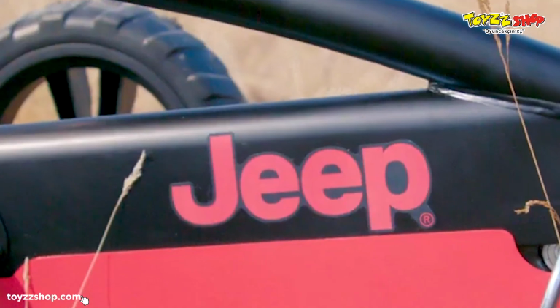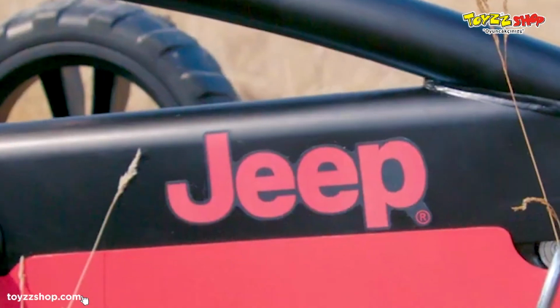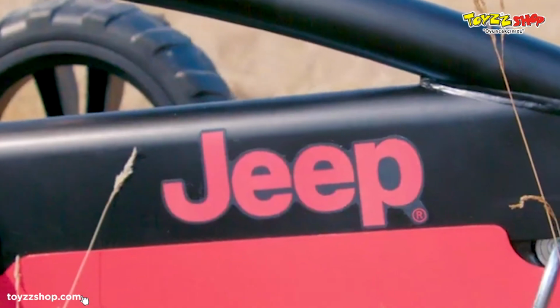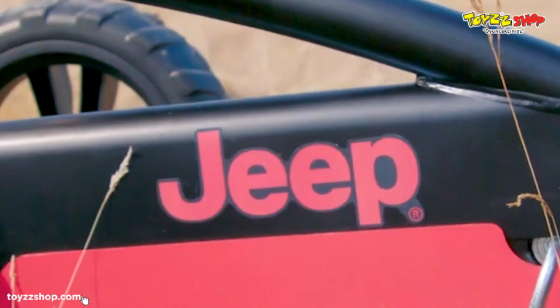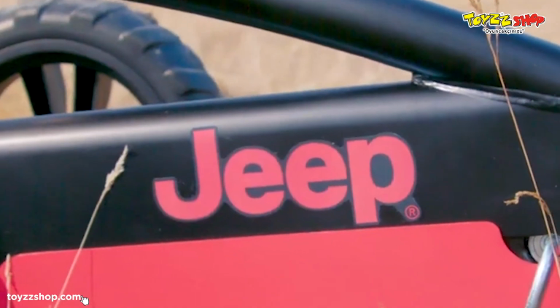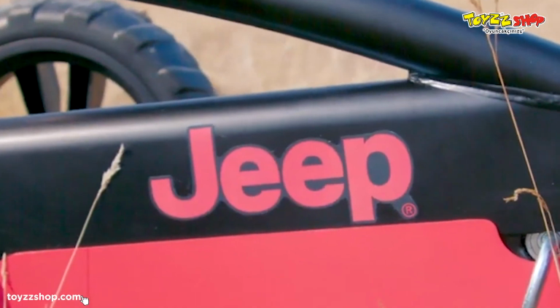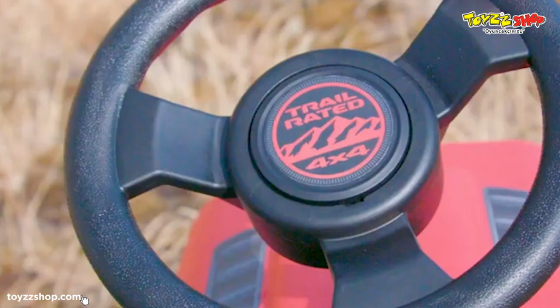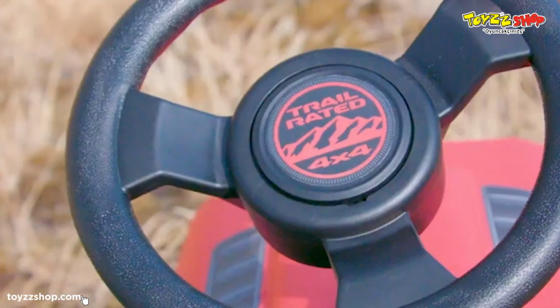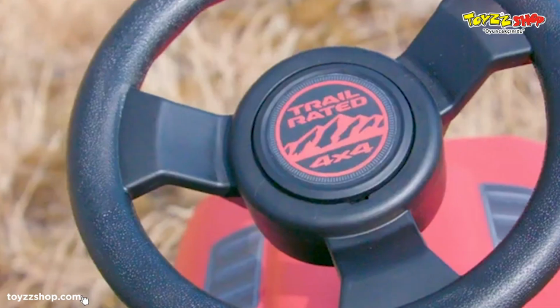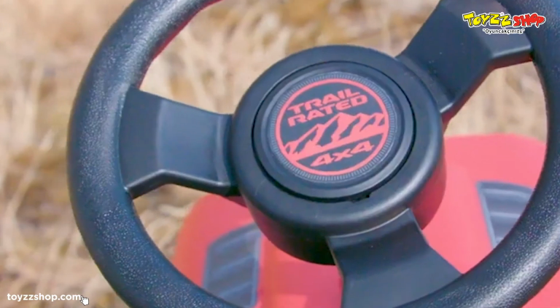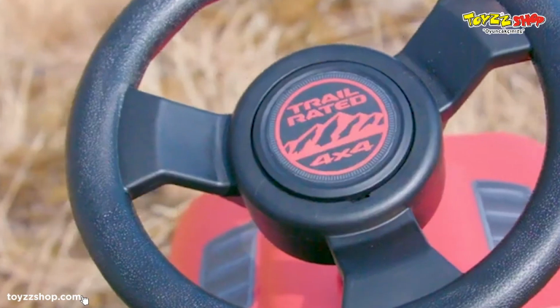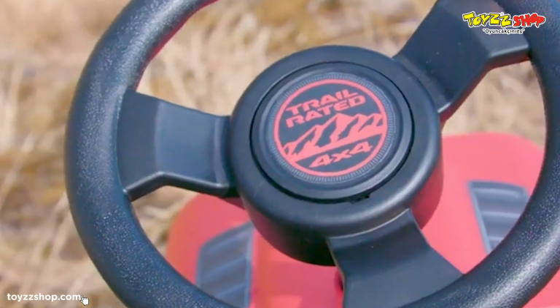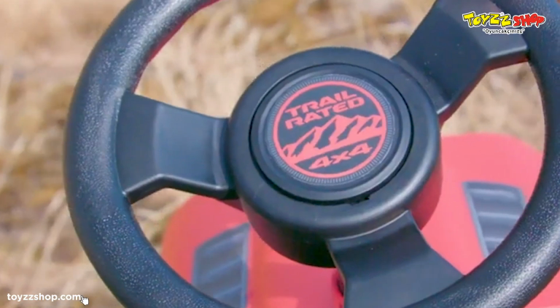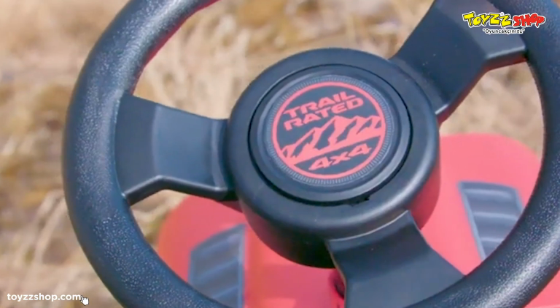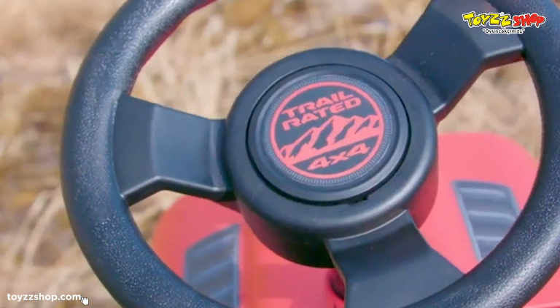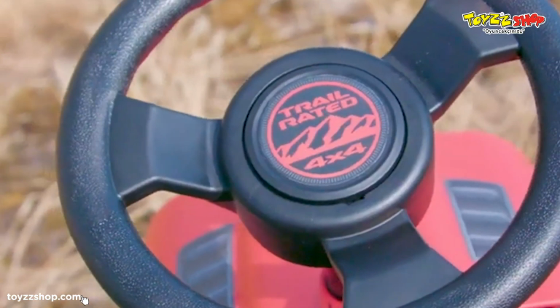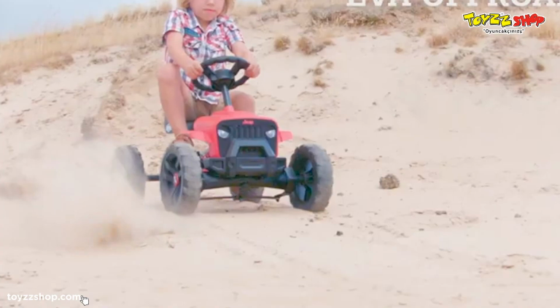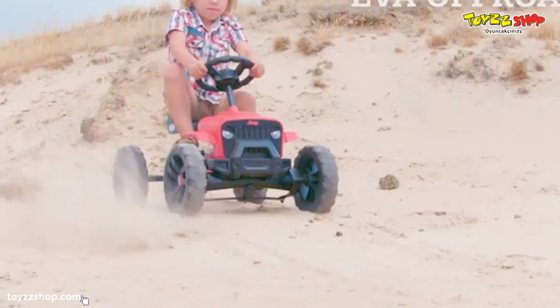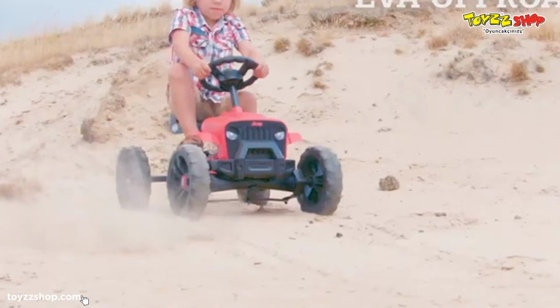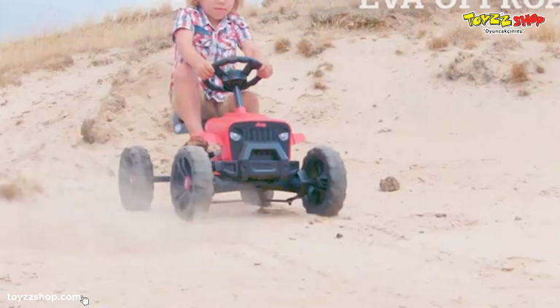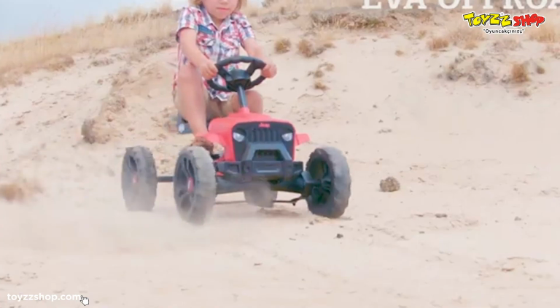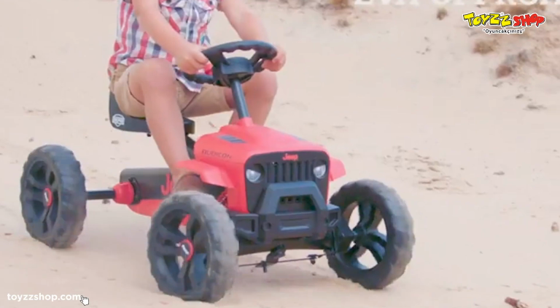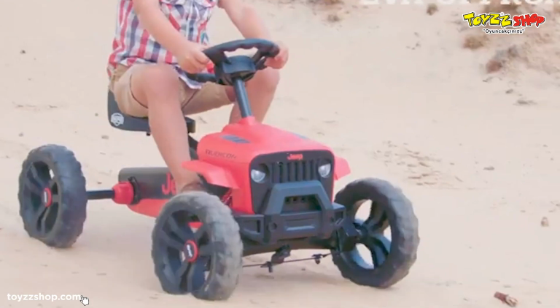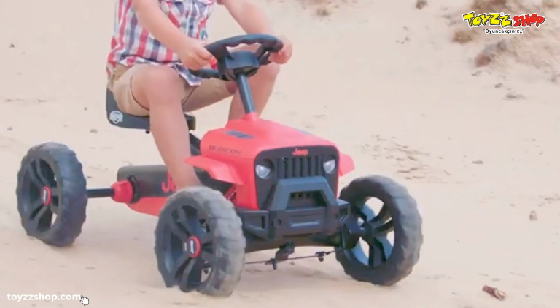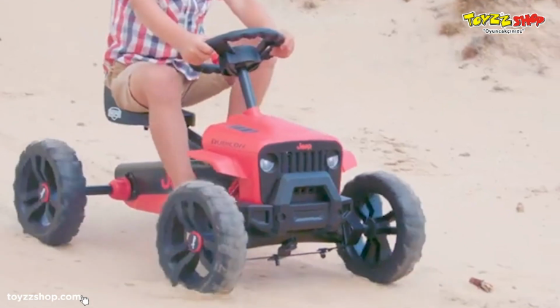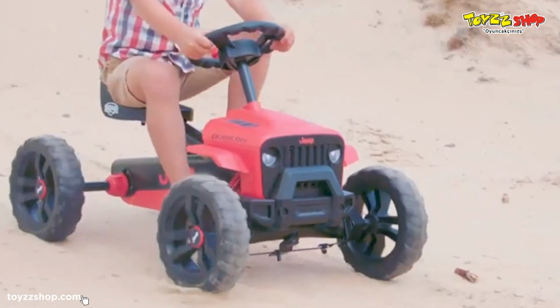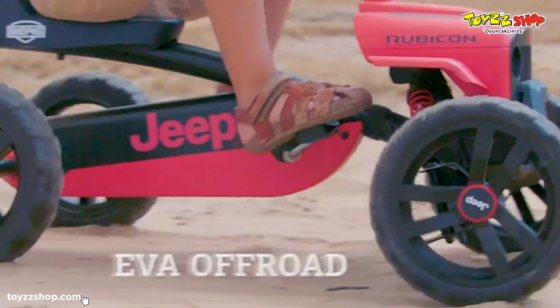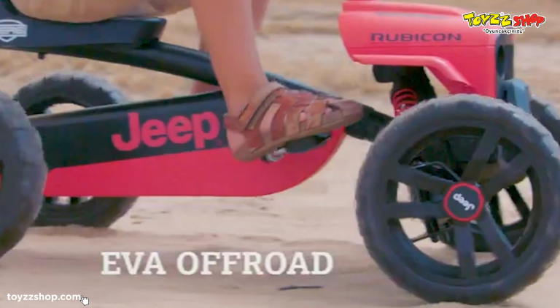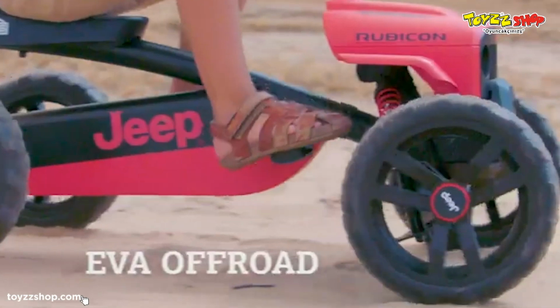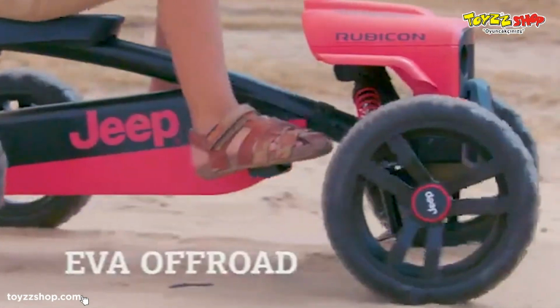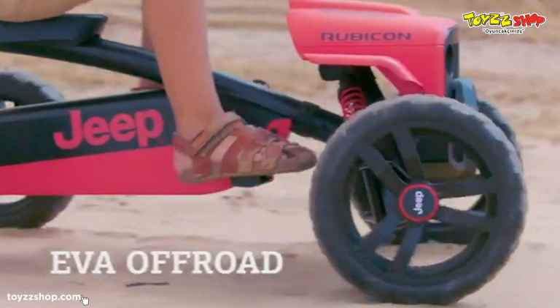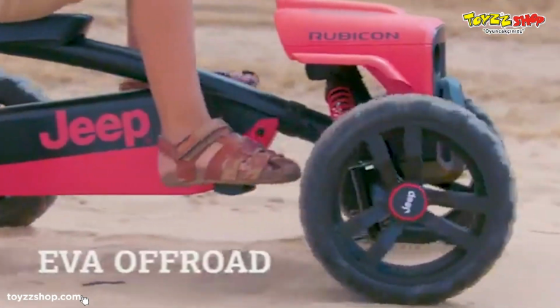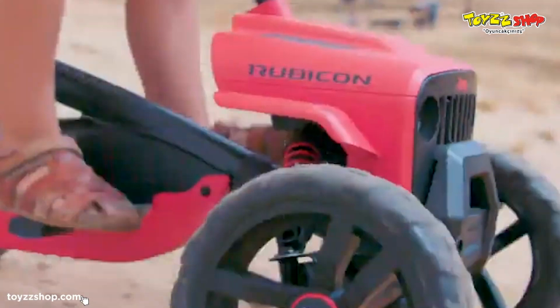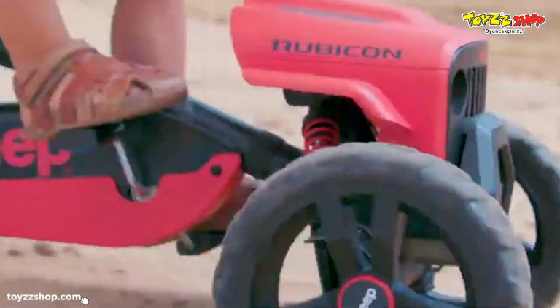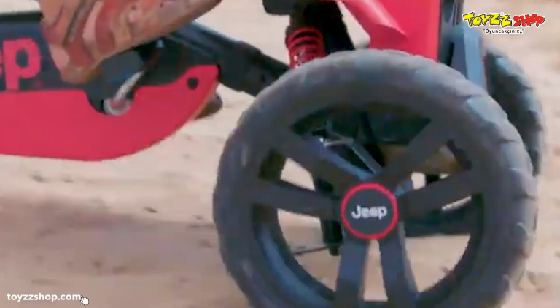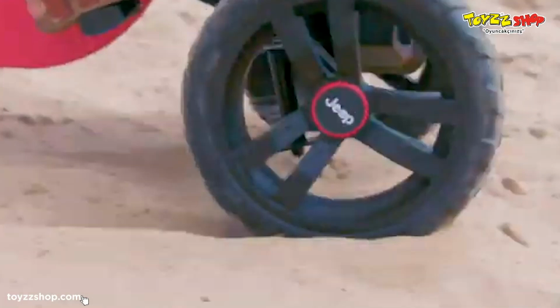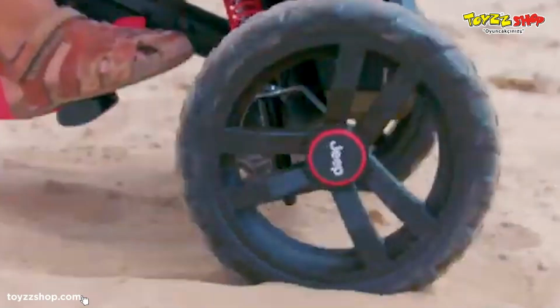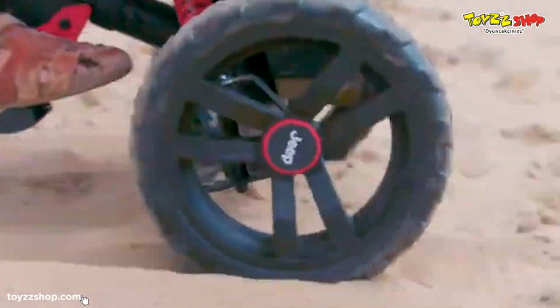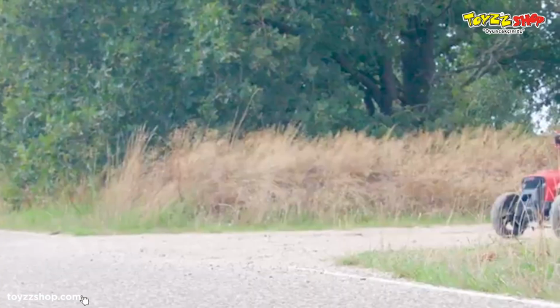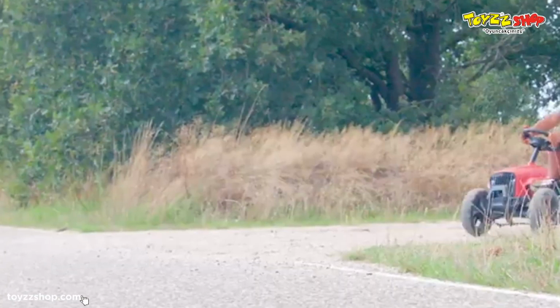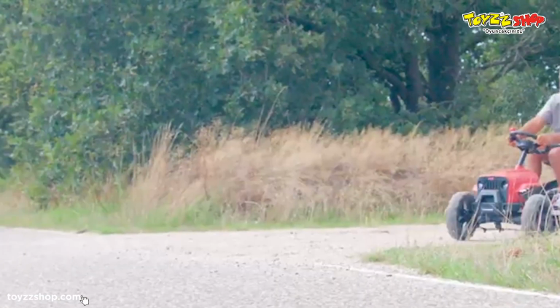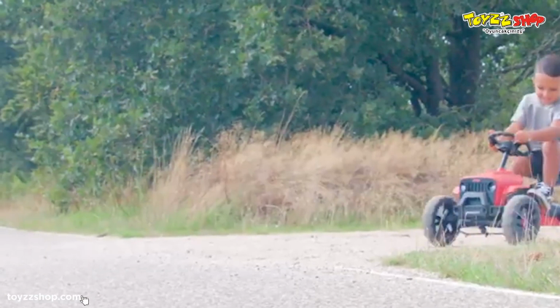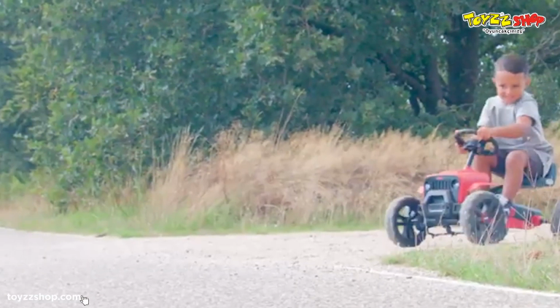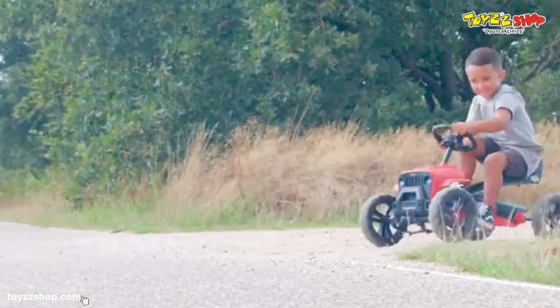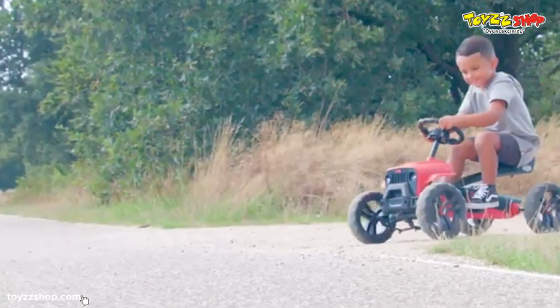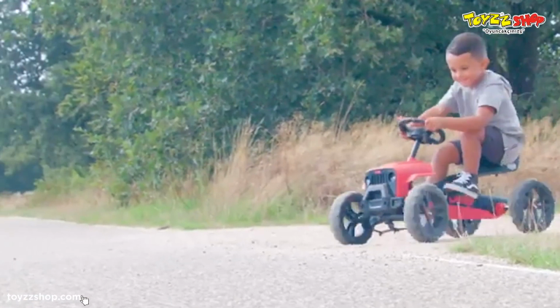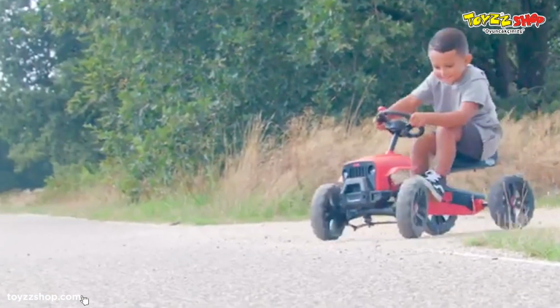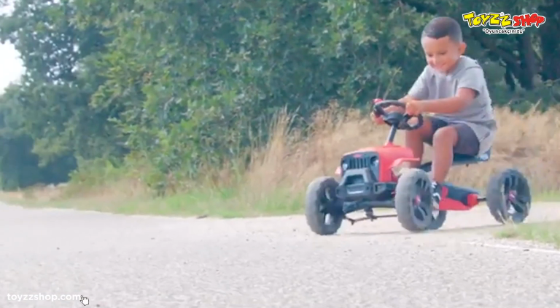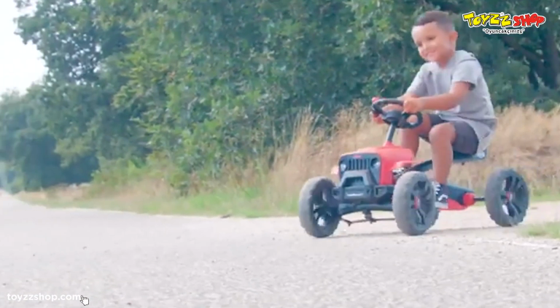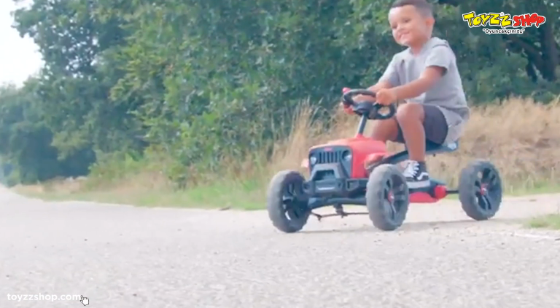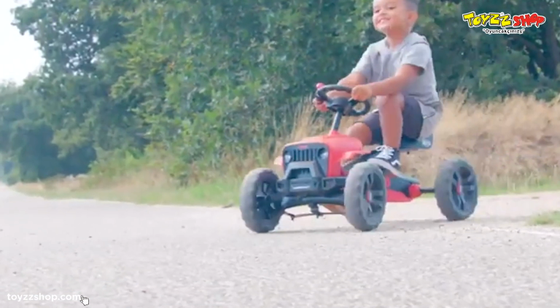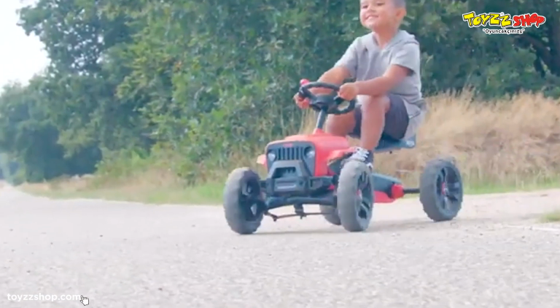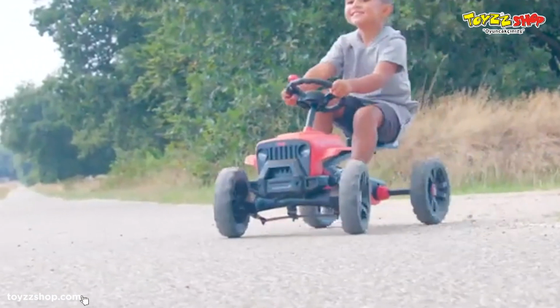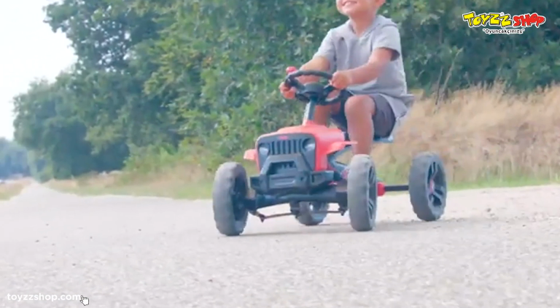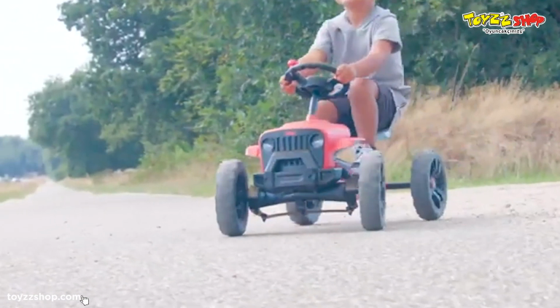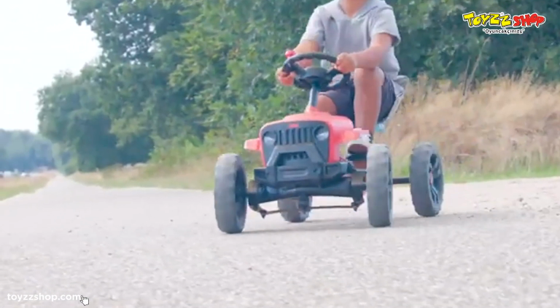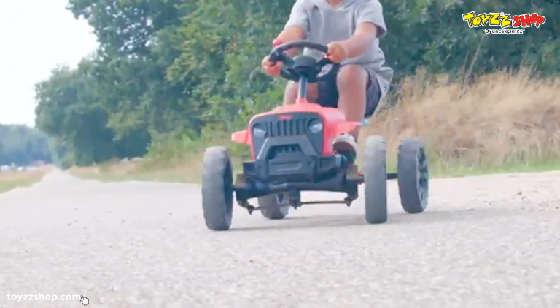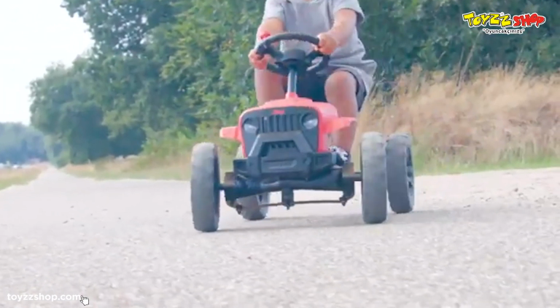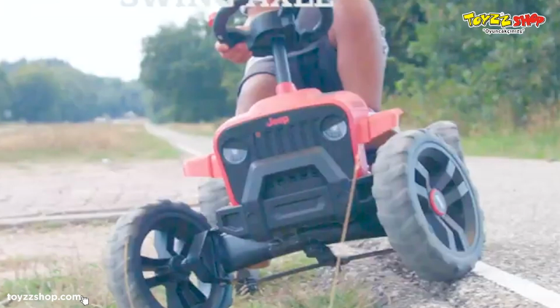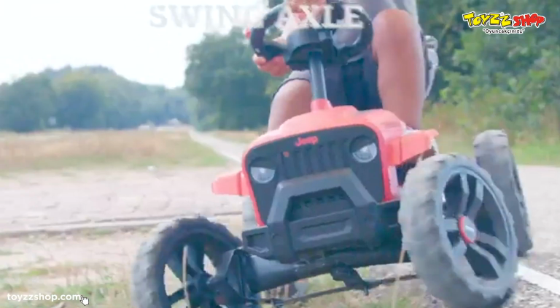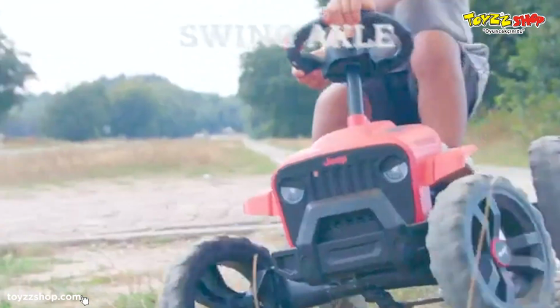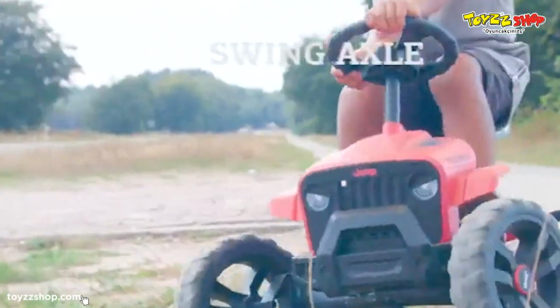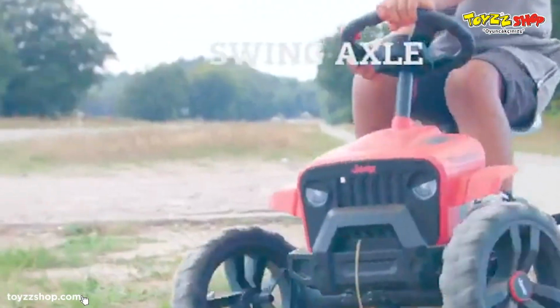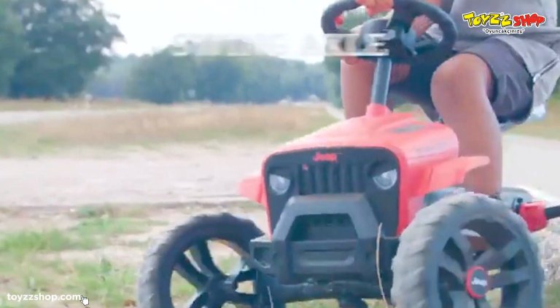These Jeeps are fitted with EVA off-road tires that won't go flat. The Buzzy is extremely stable thanks to its forced tires and swing axle.